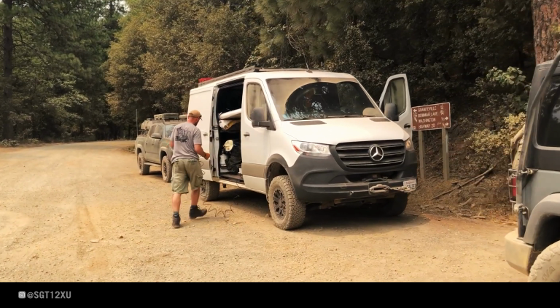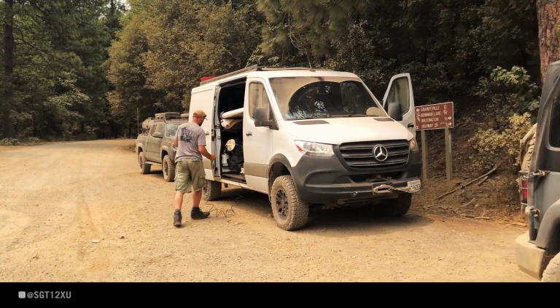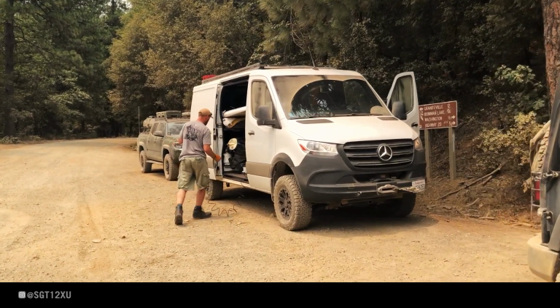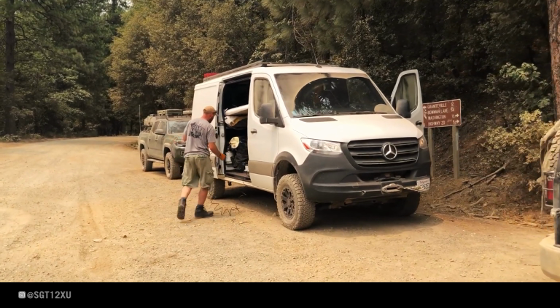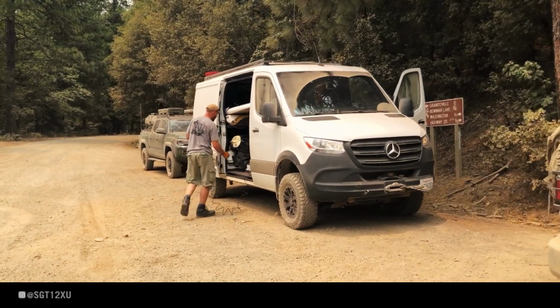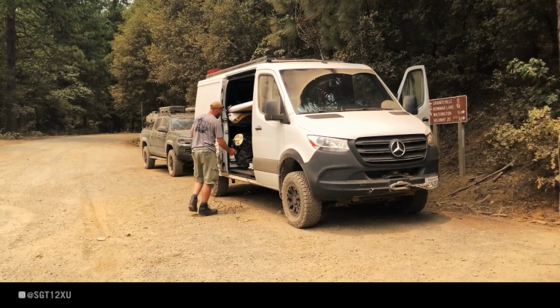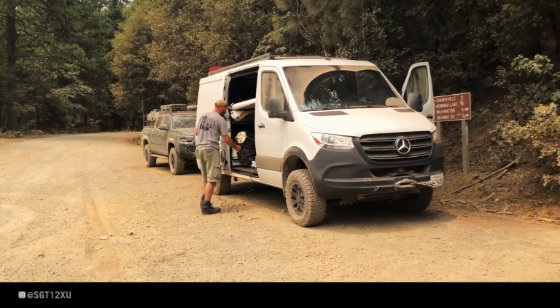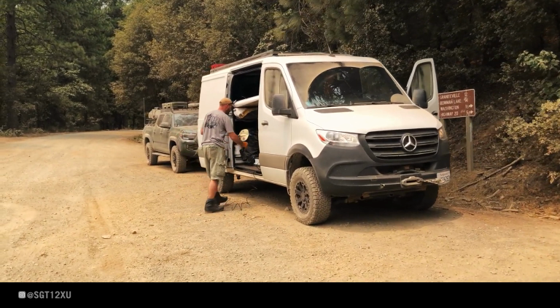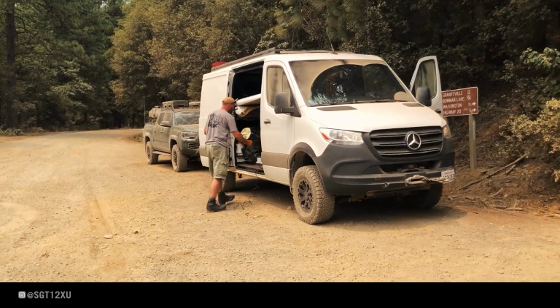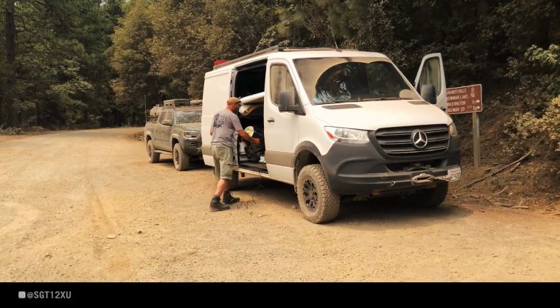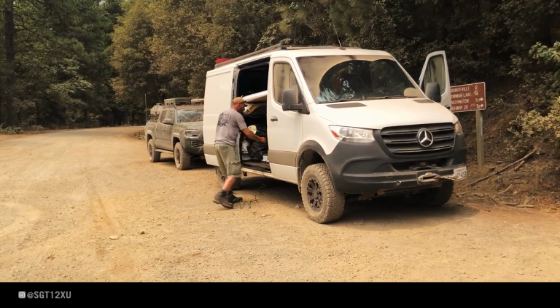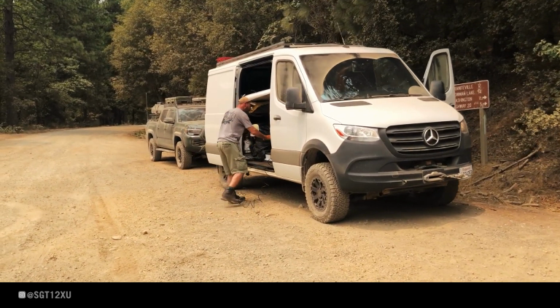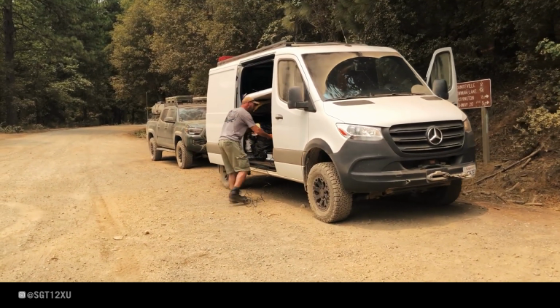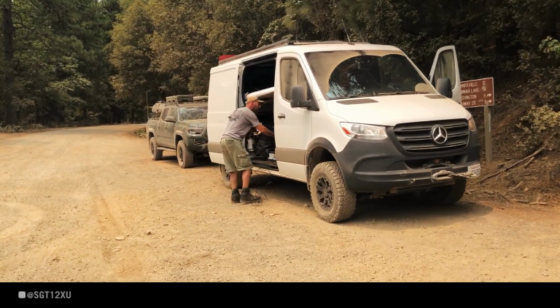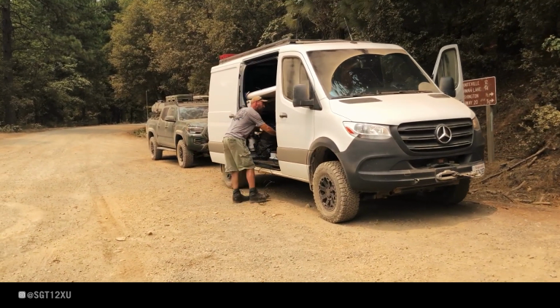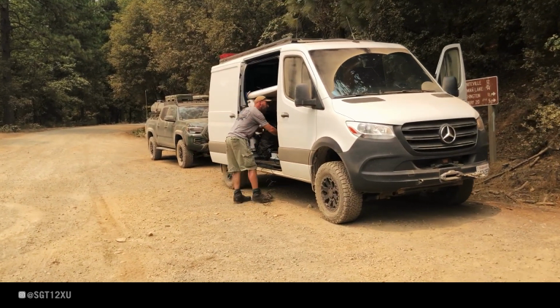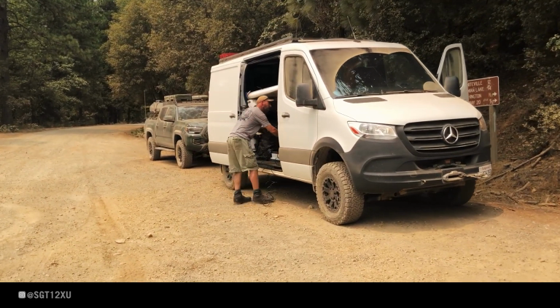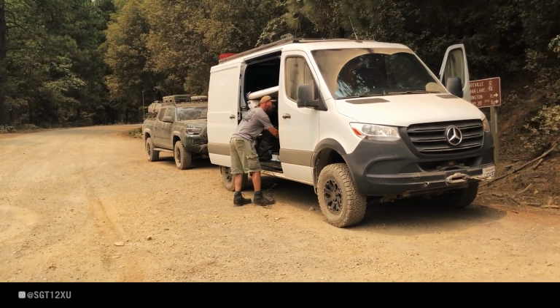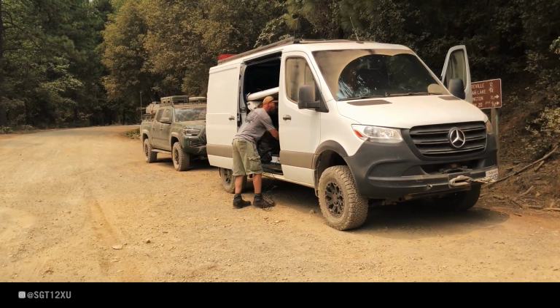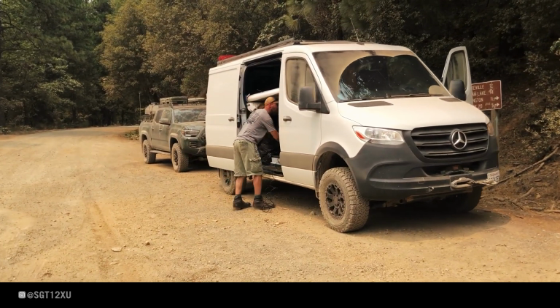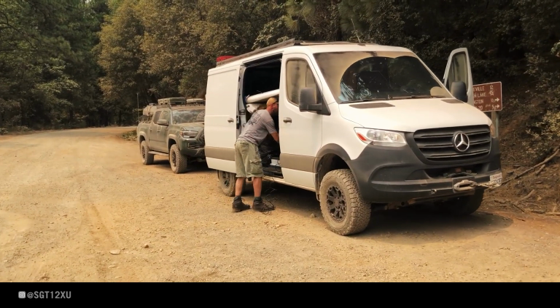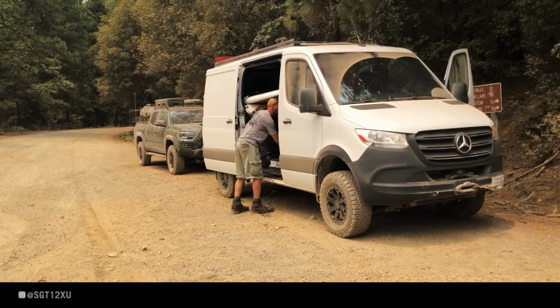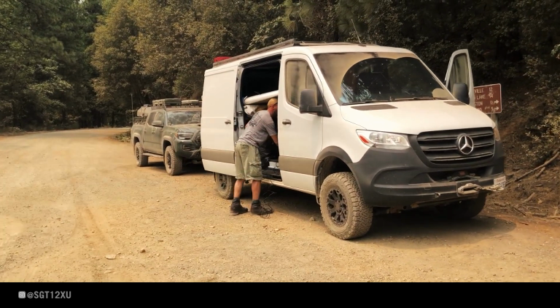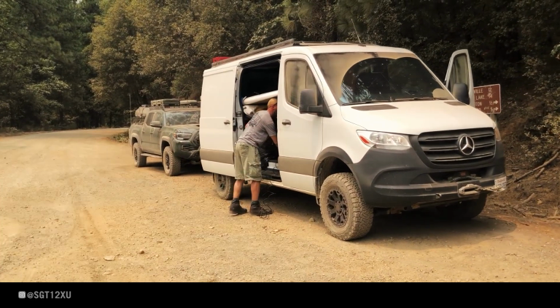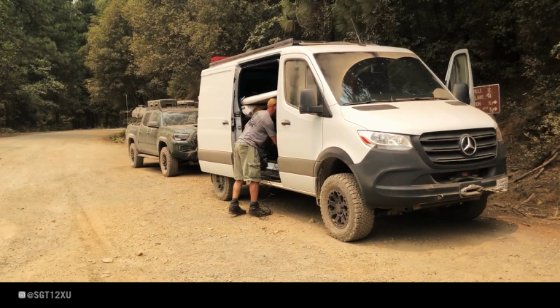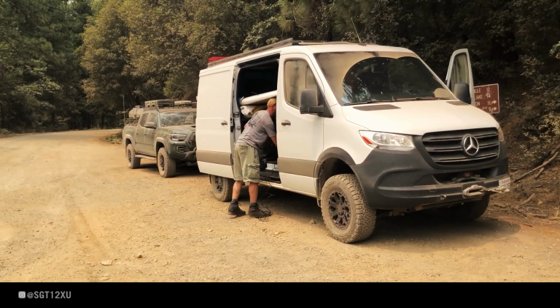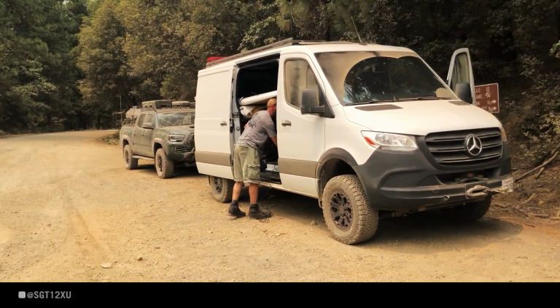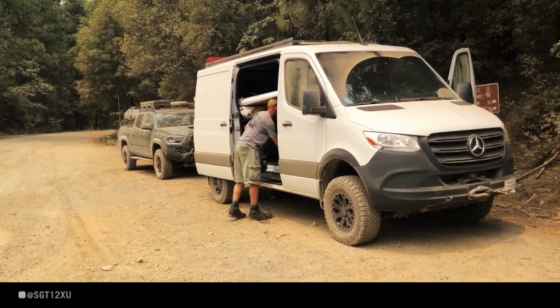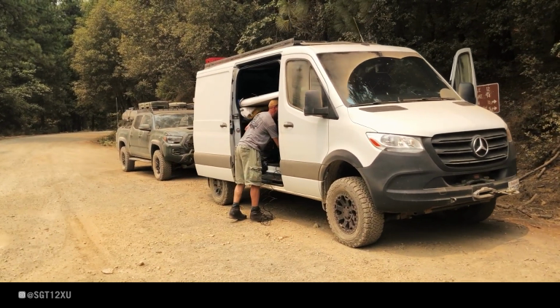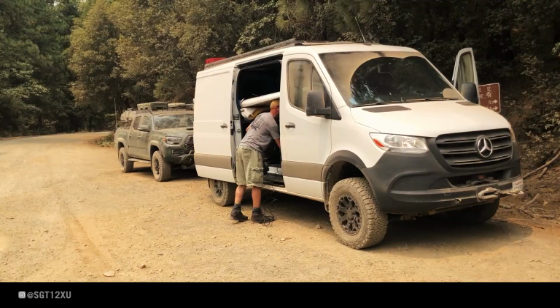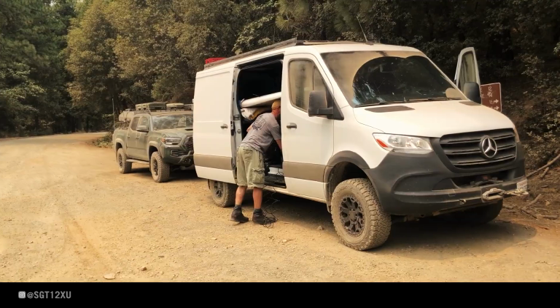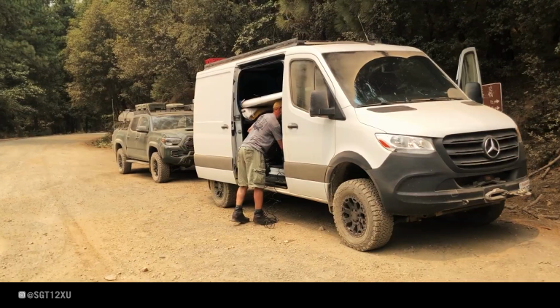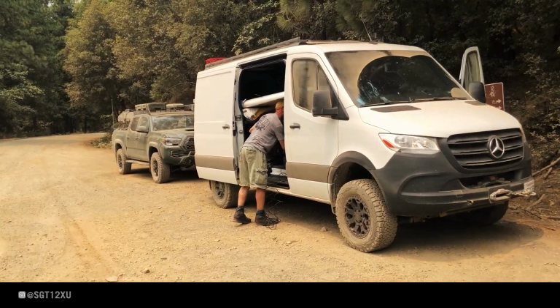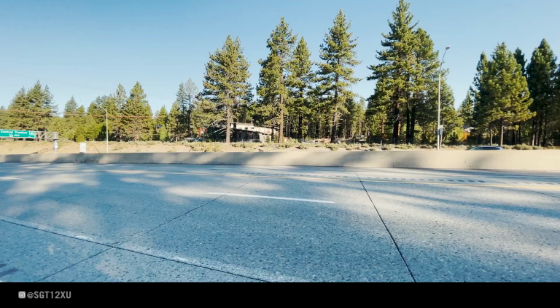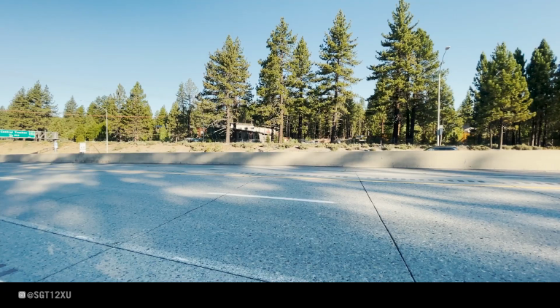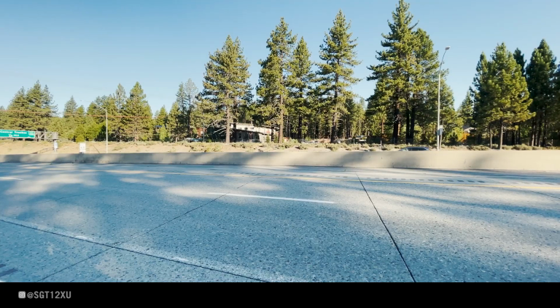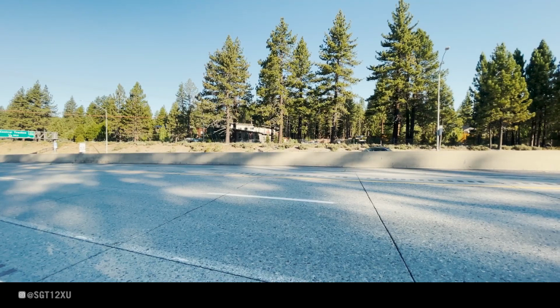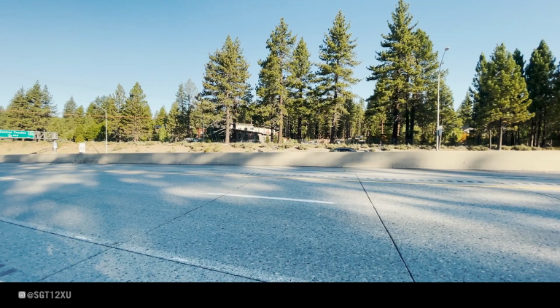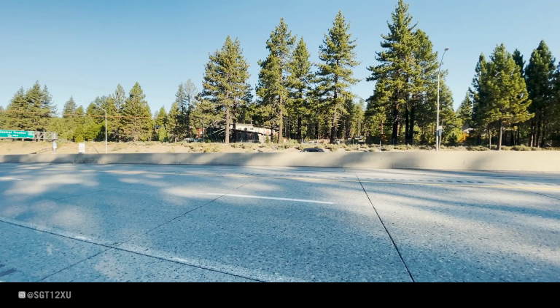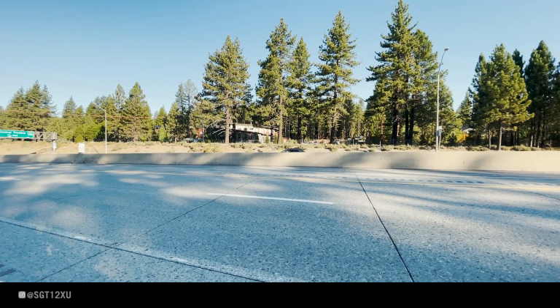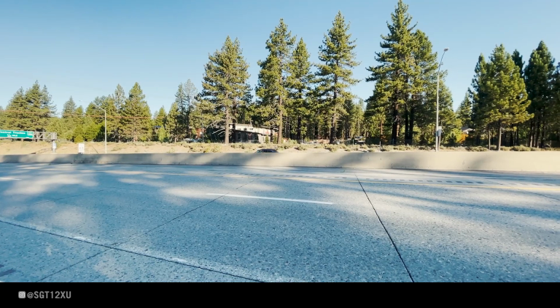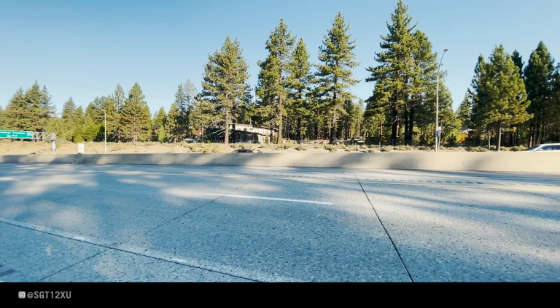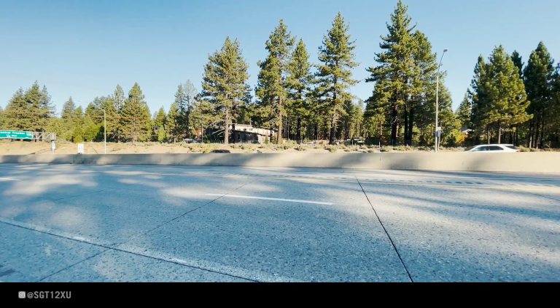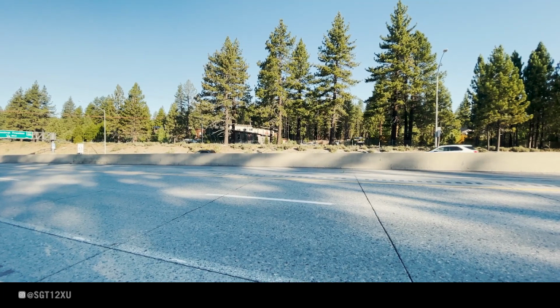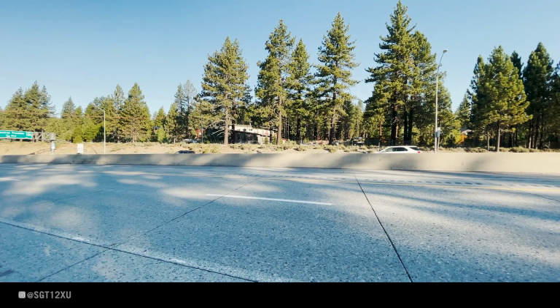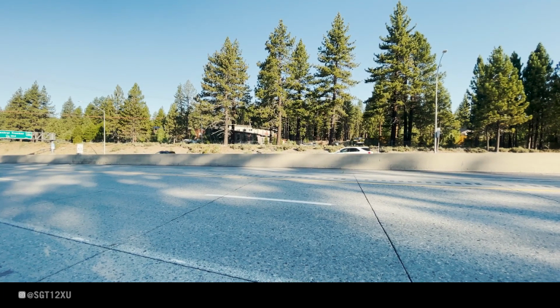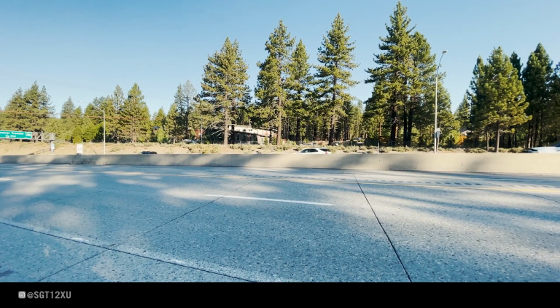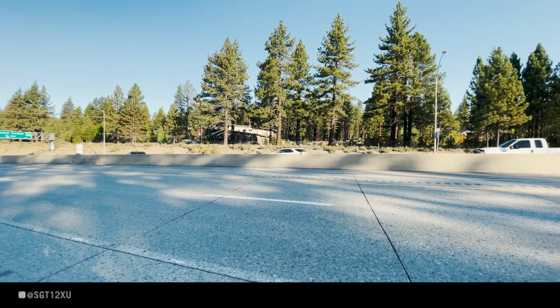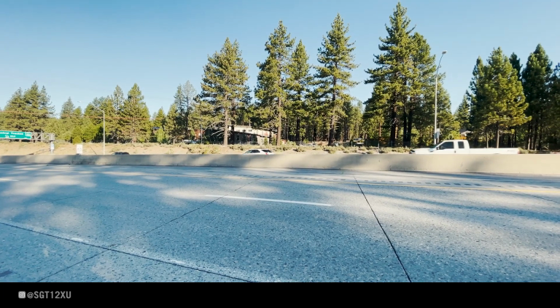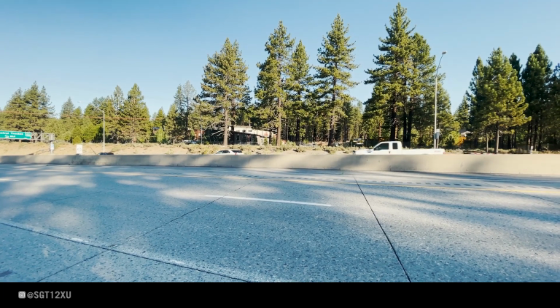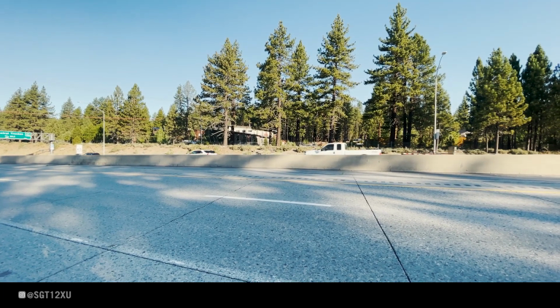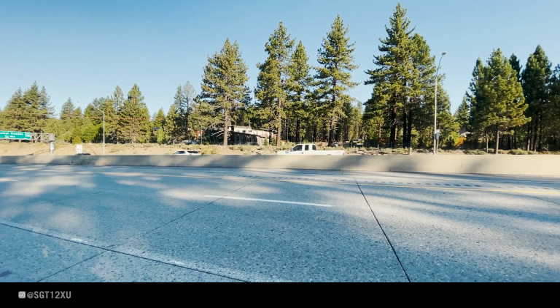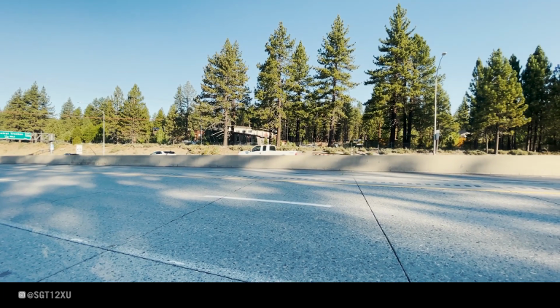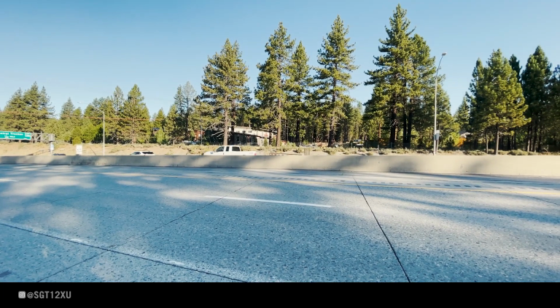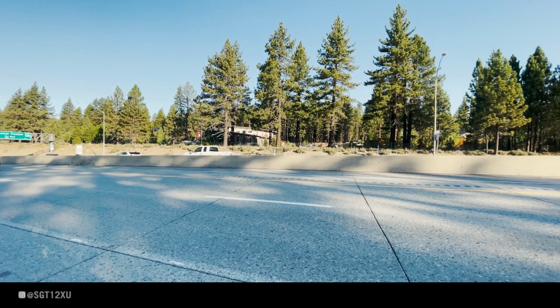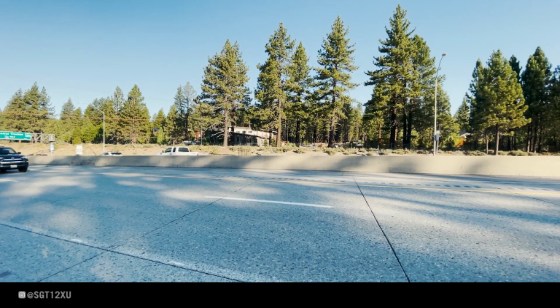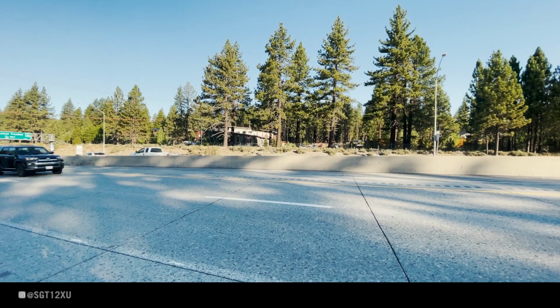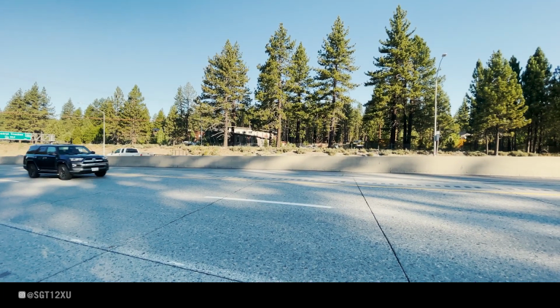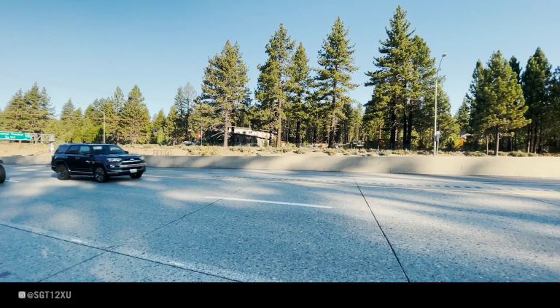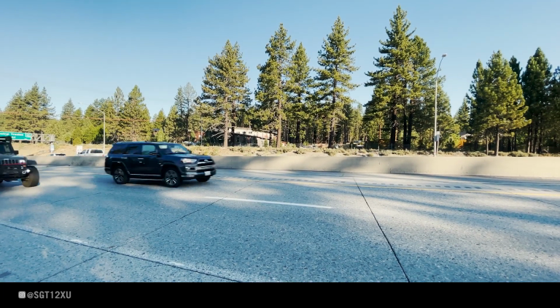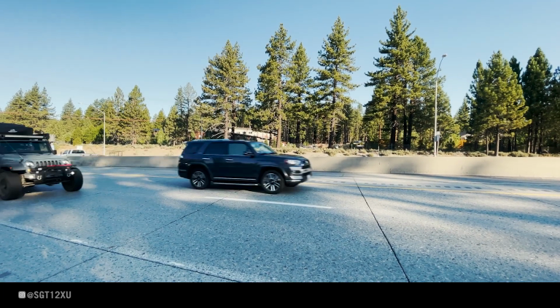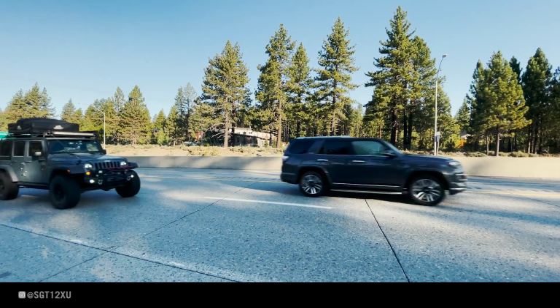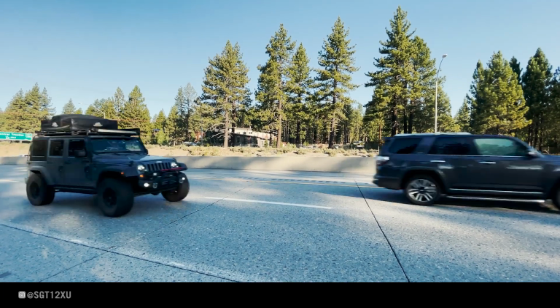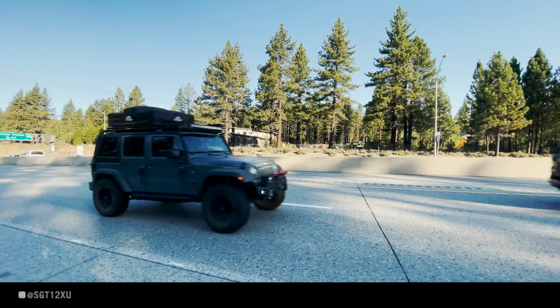If you like what you see, consider liking and subscribing. Until then, I'll see you on the trip.